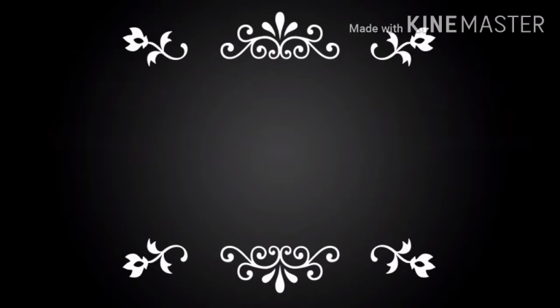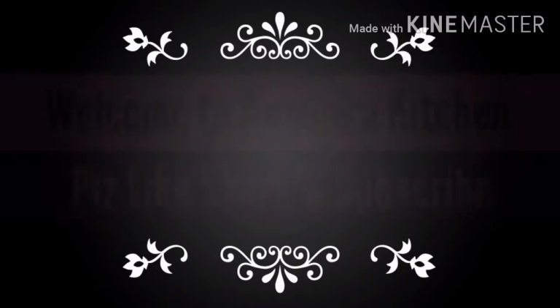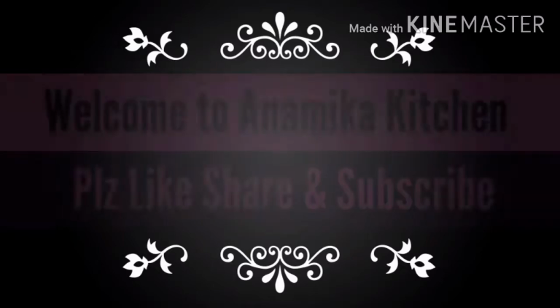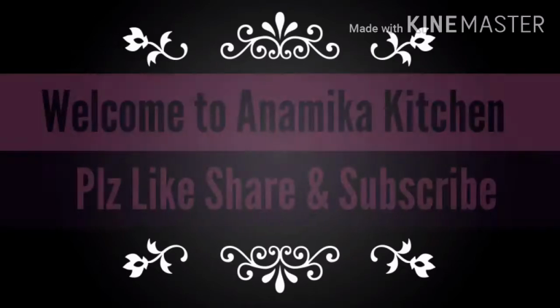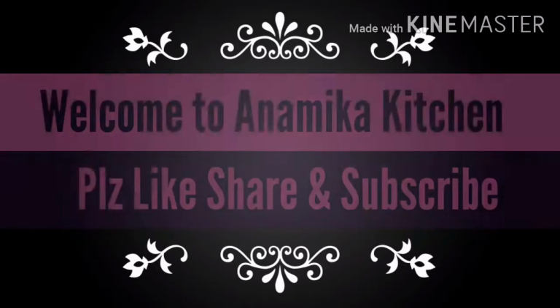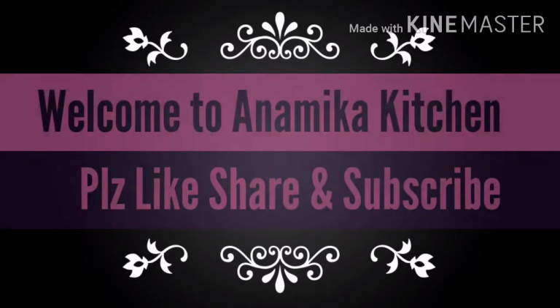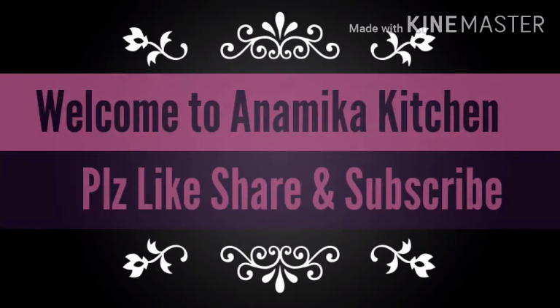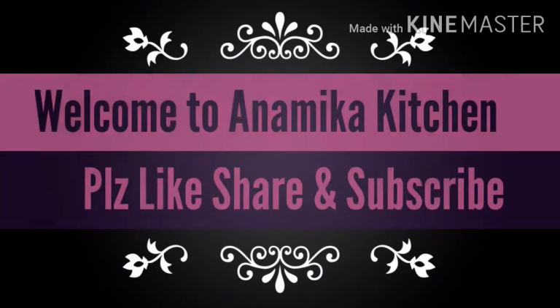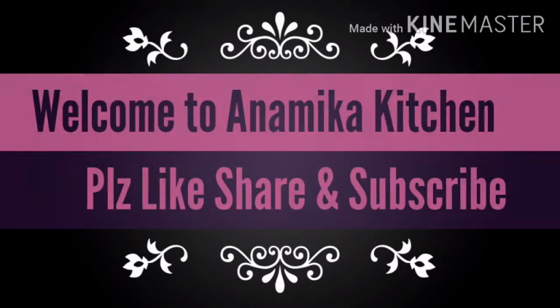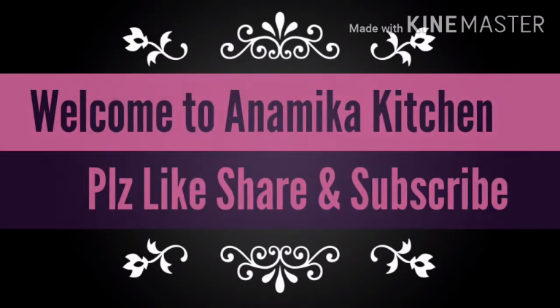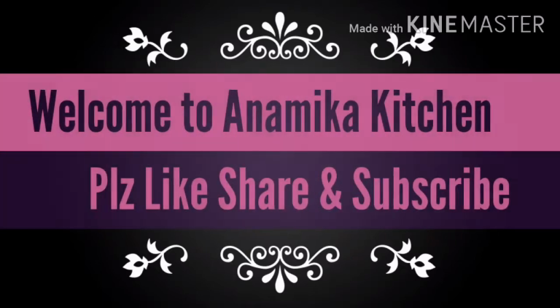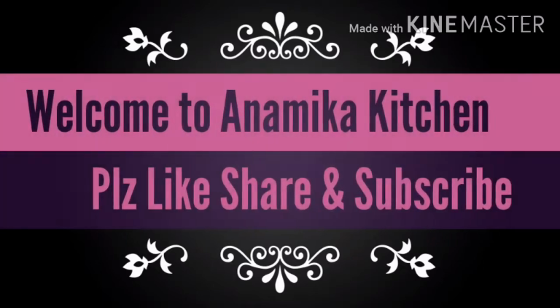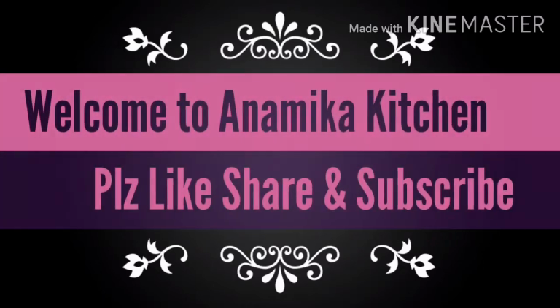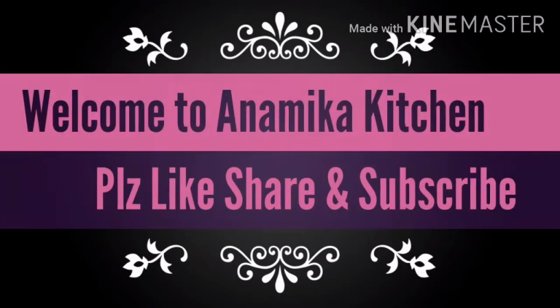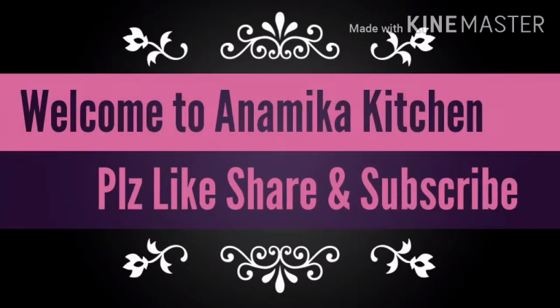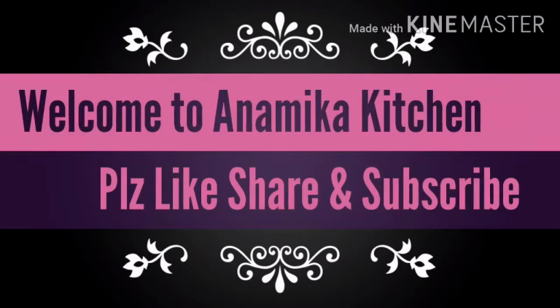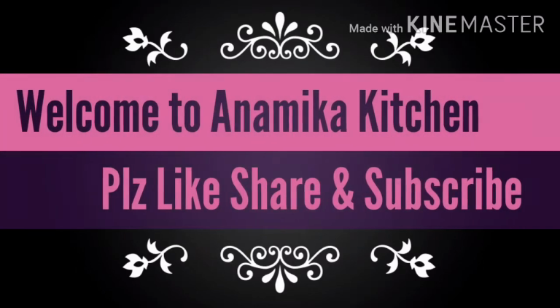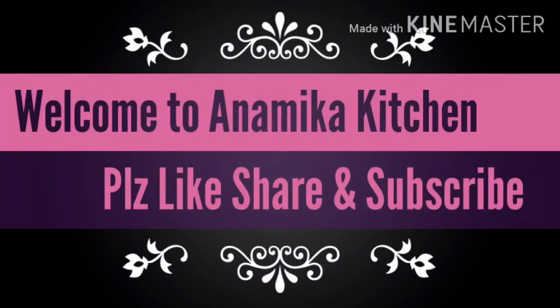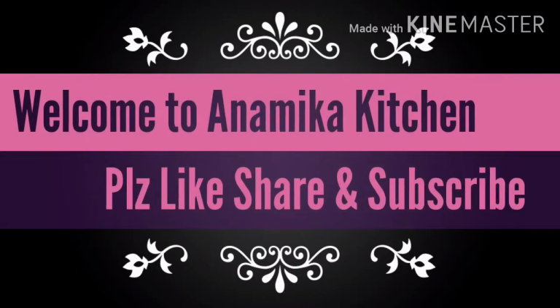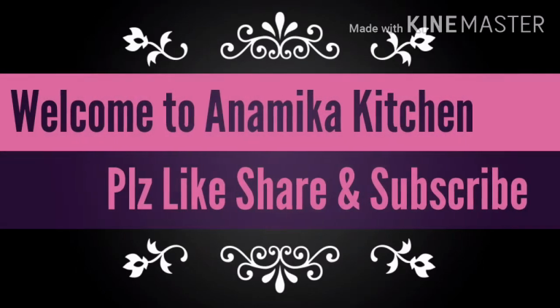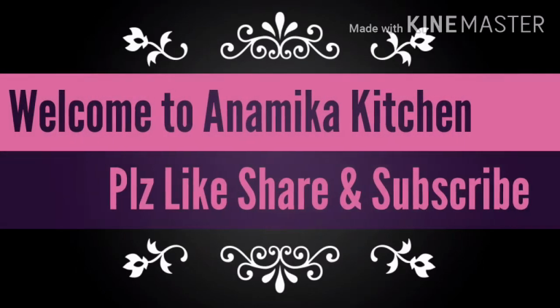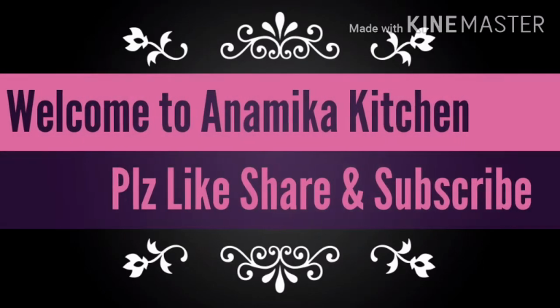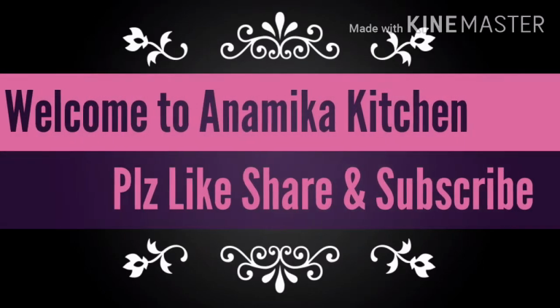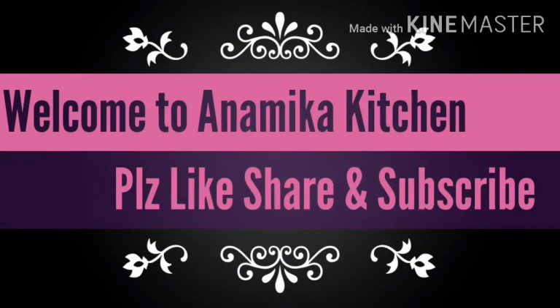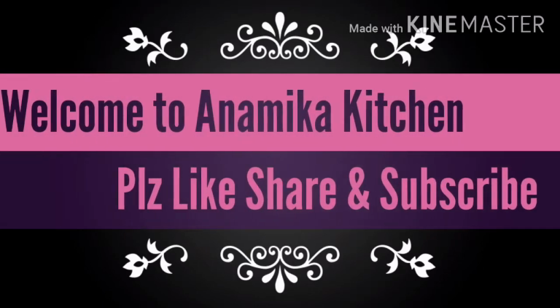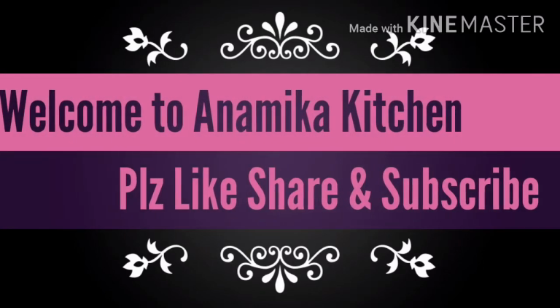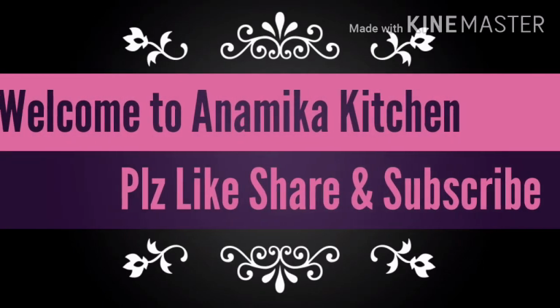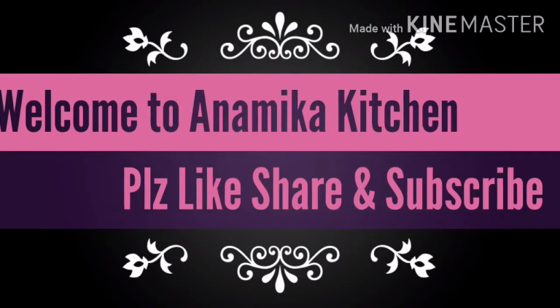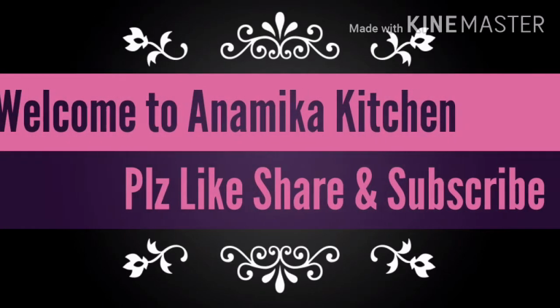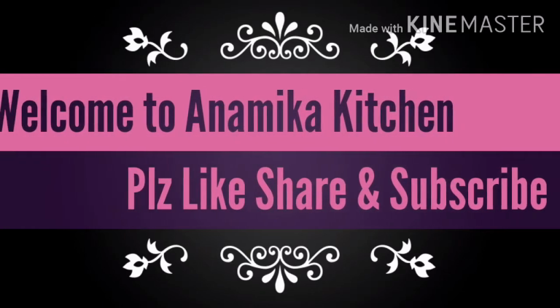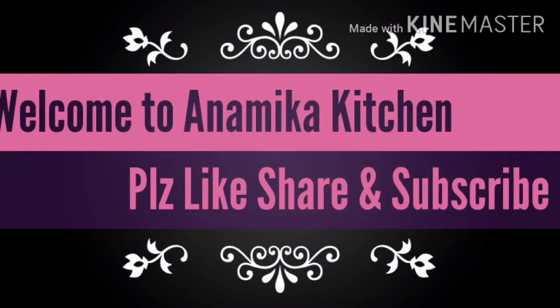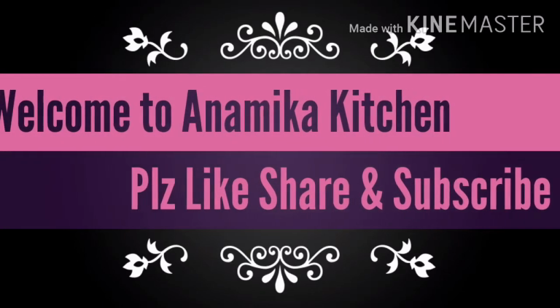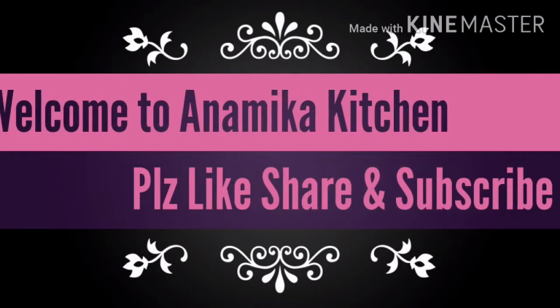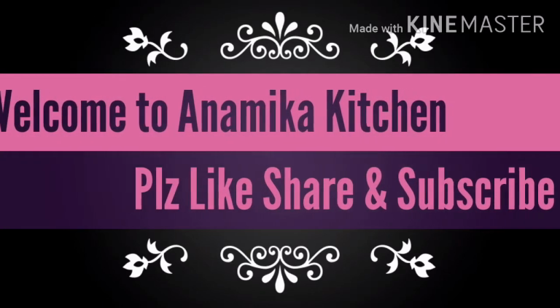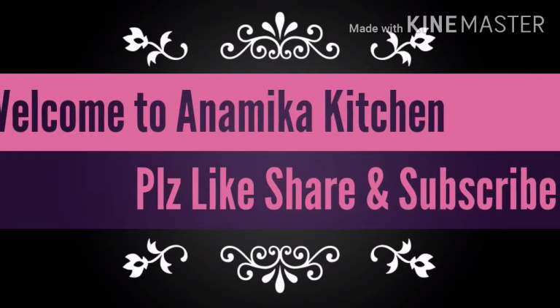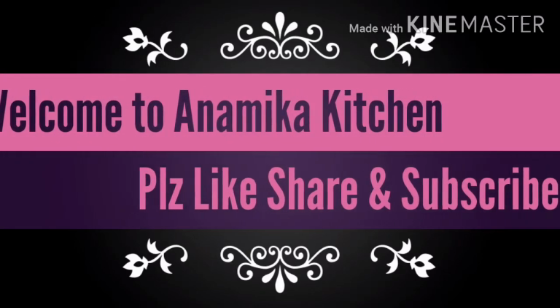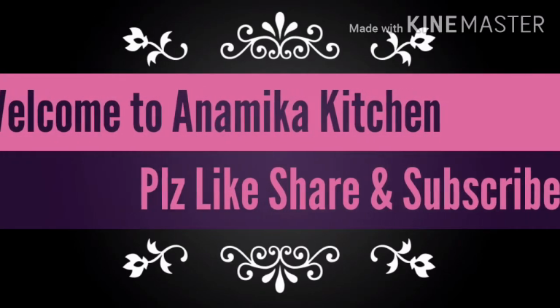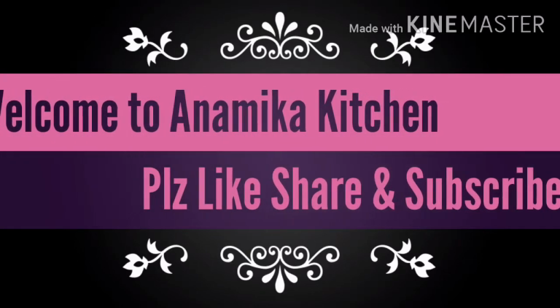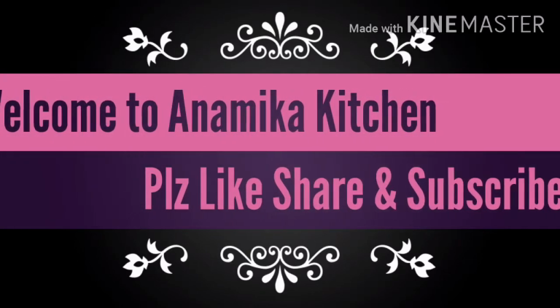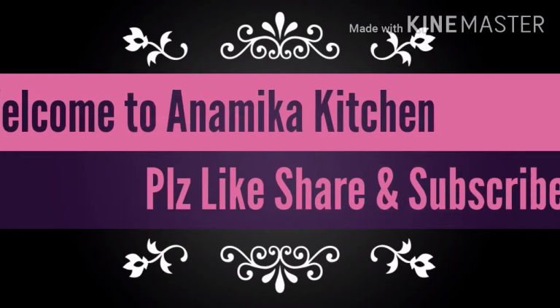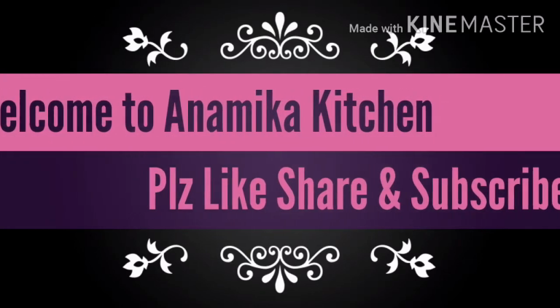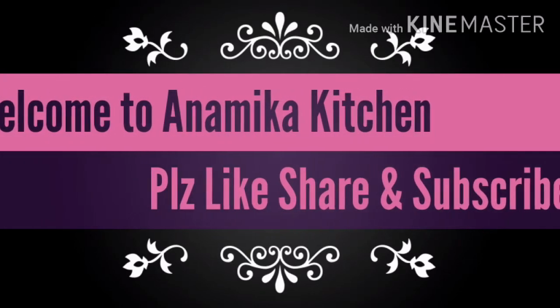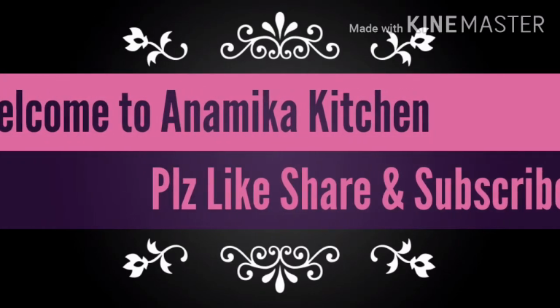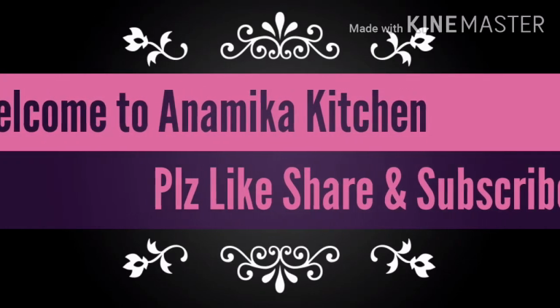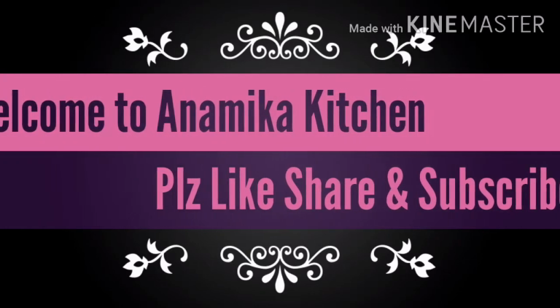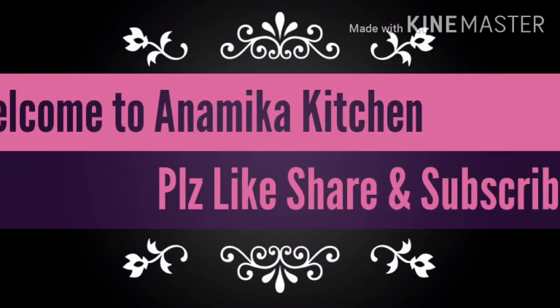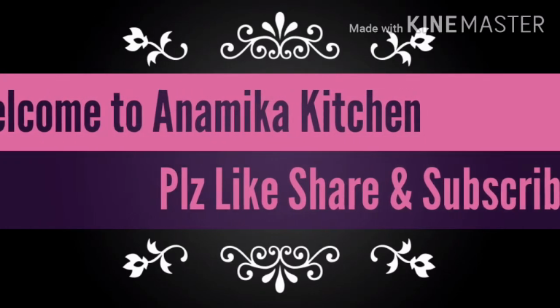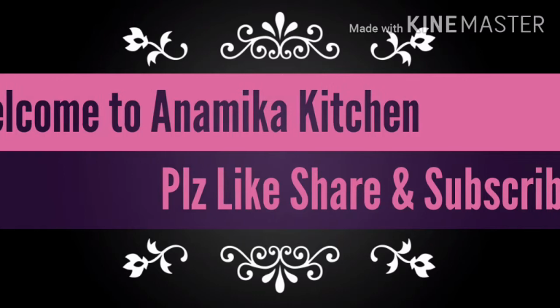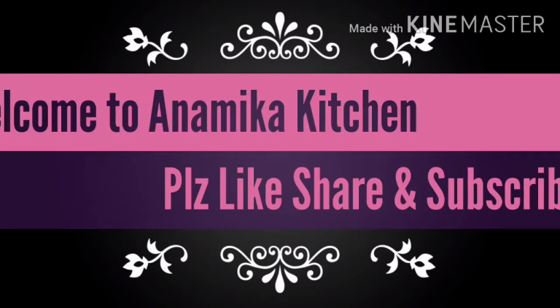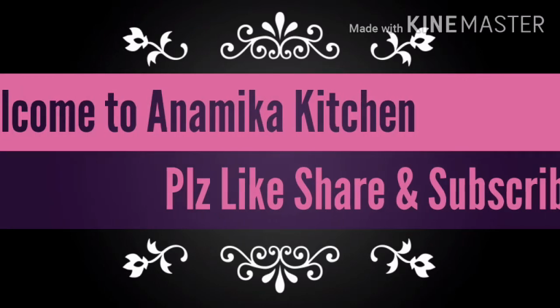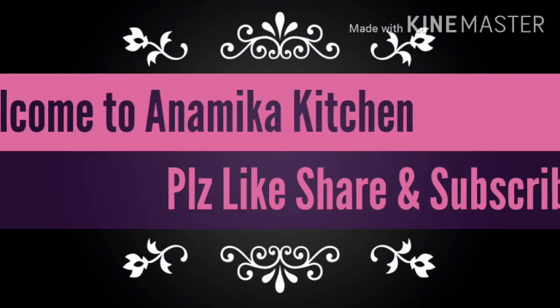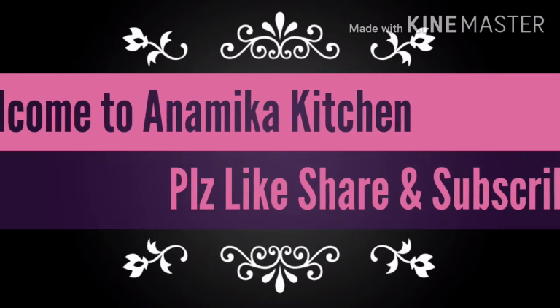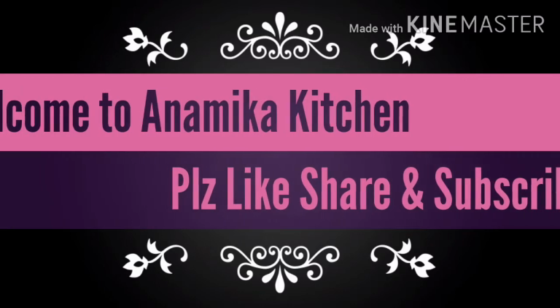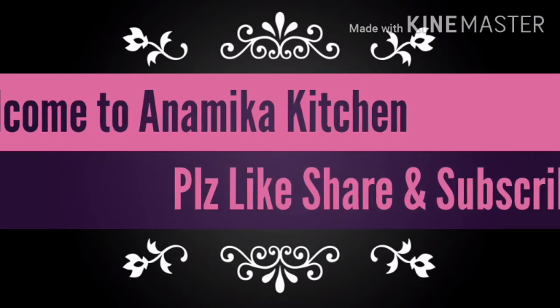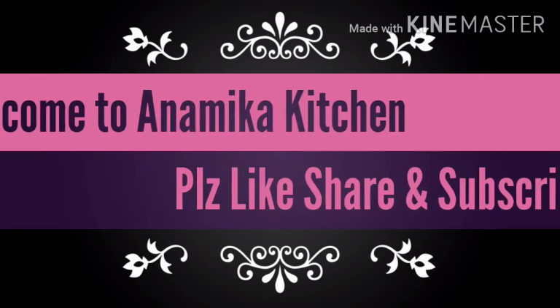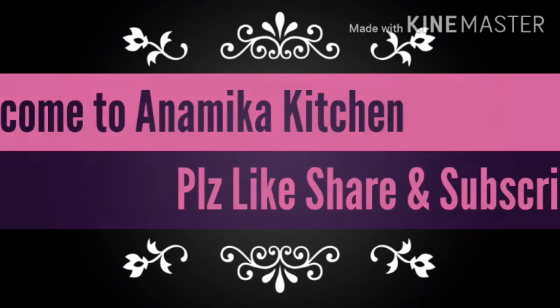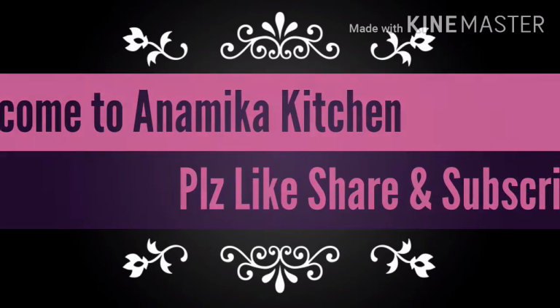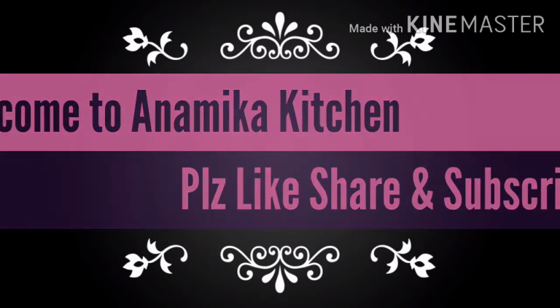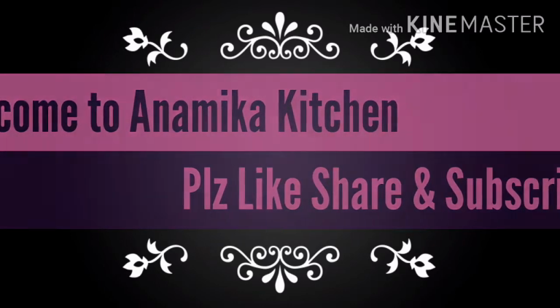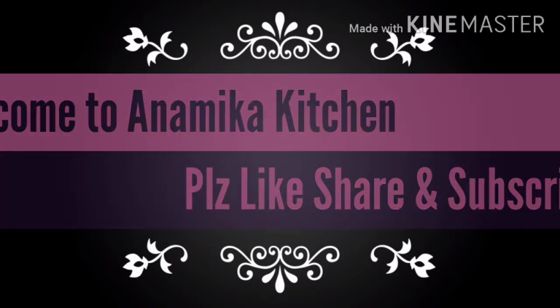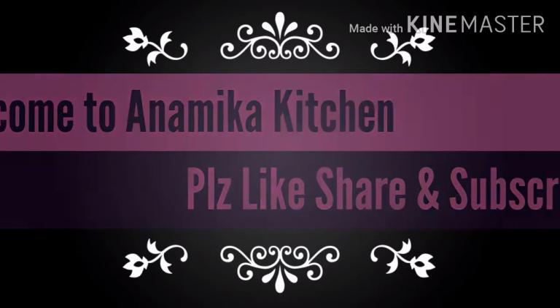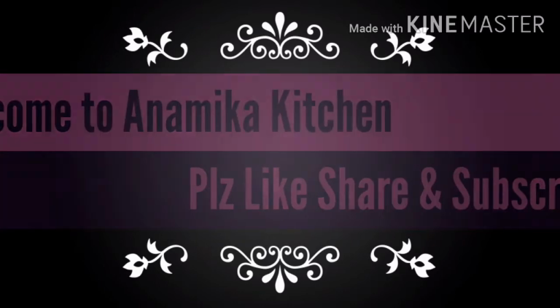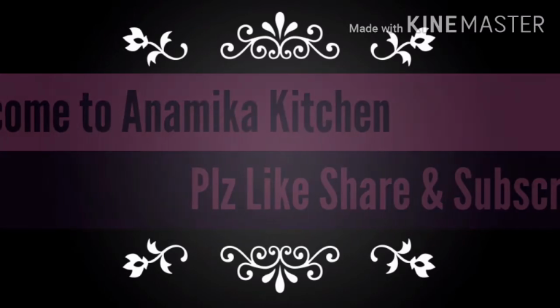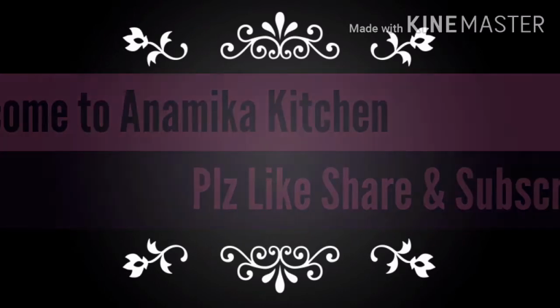I want to make this recipe for the kitchen. I will give you one pasta. I will be able to make this recipe for the video.